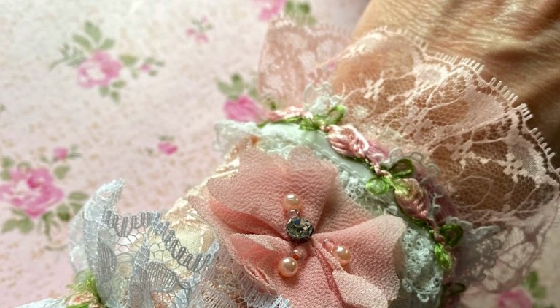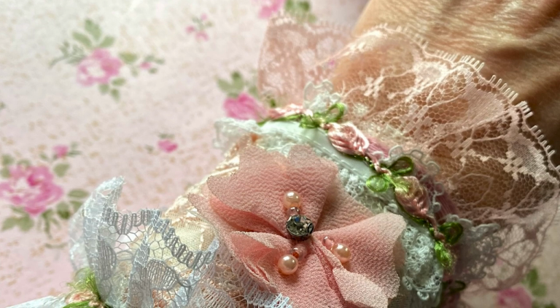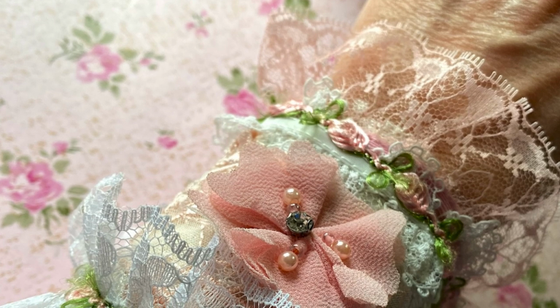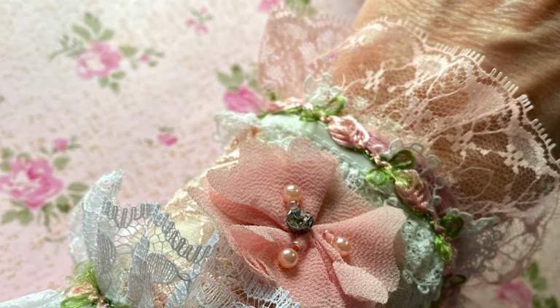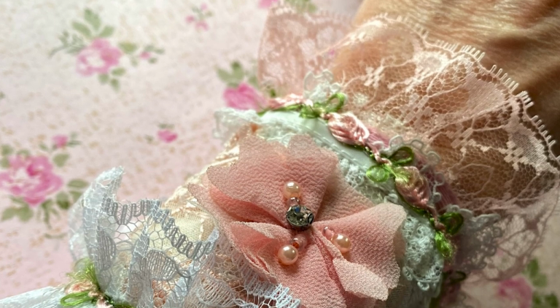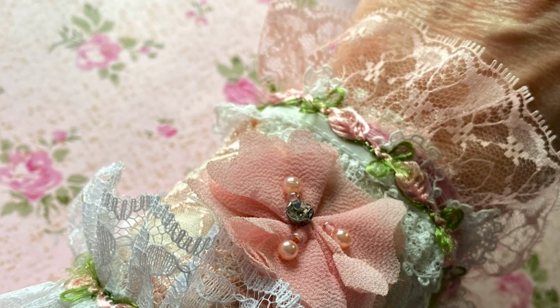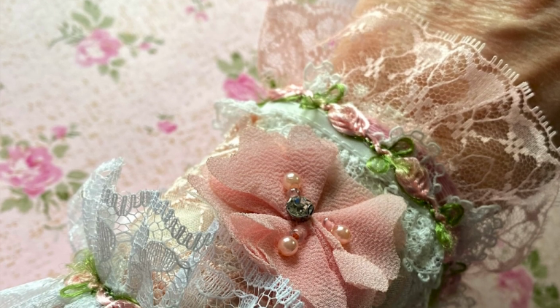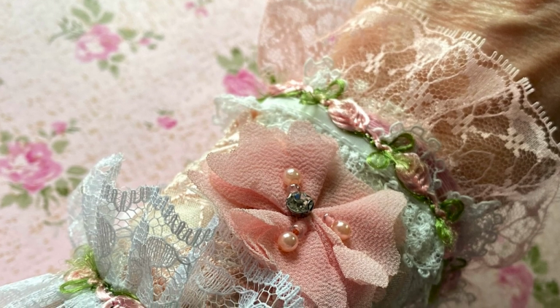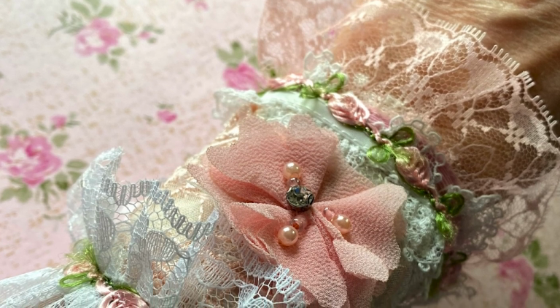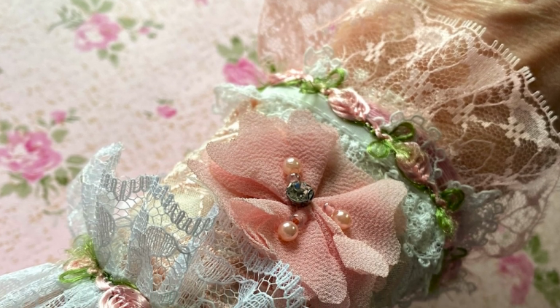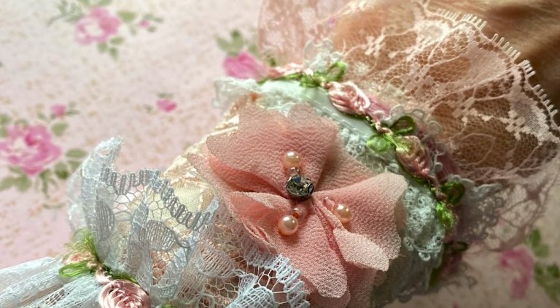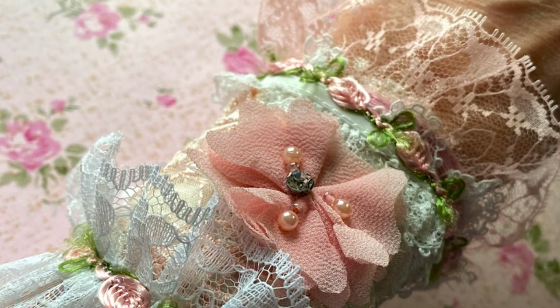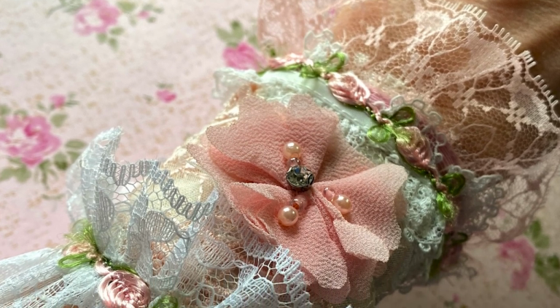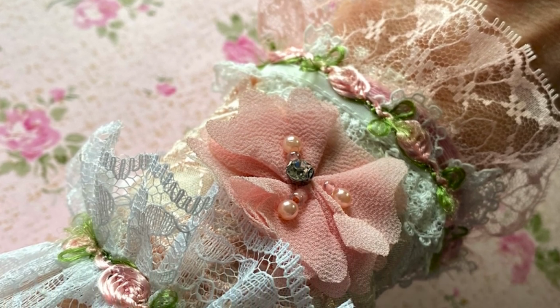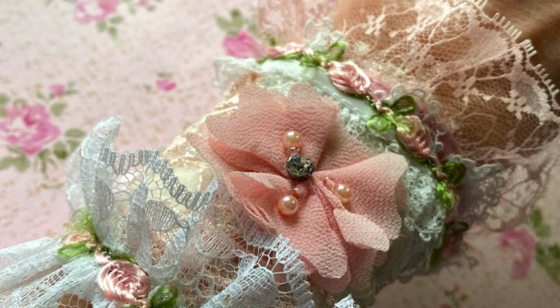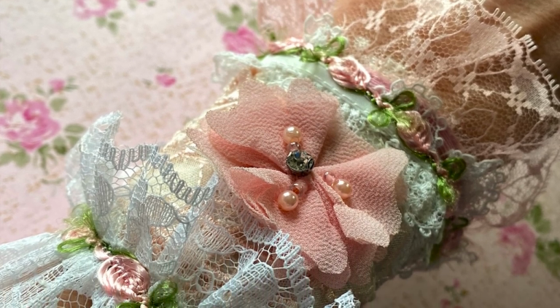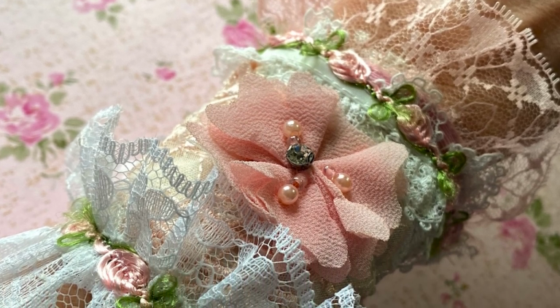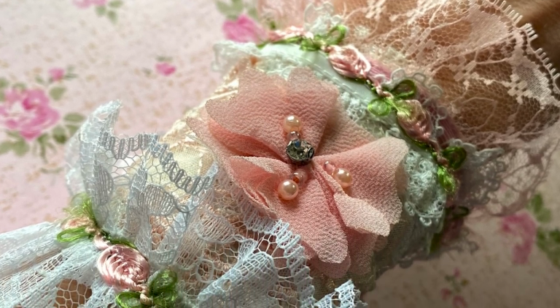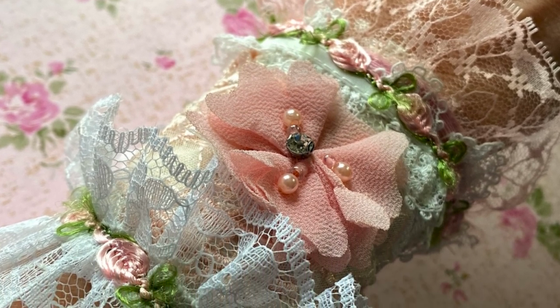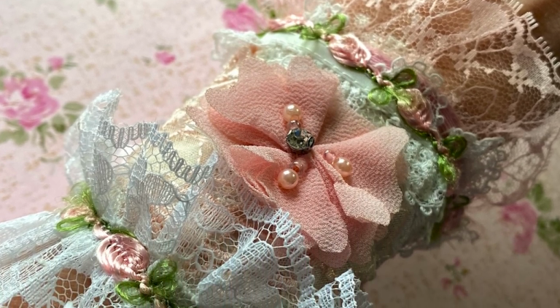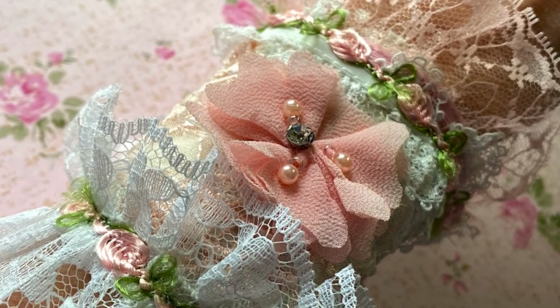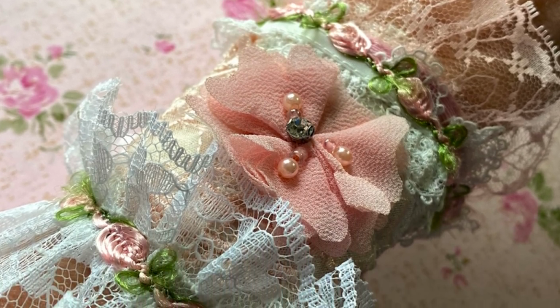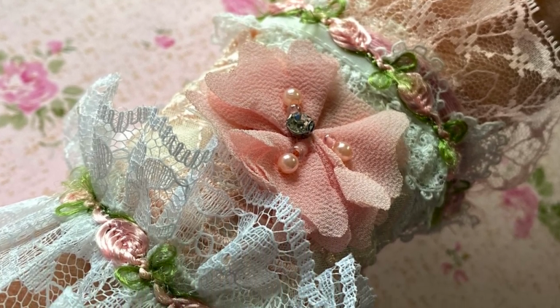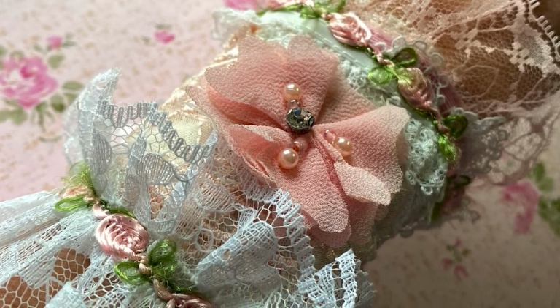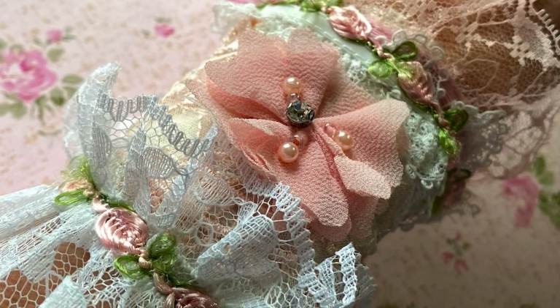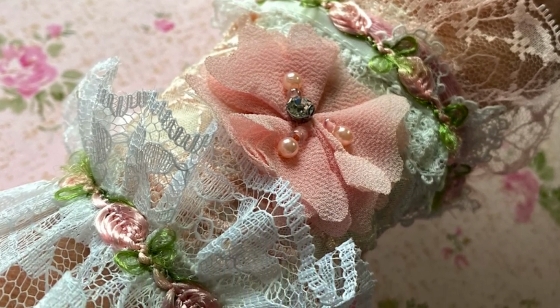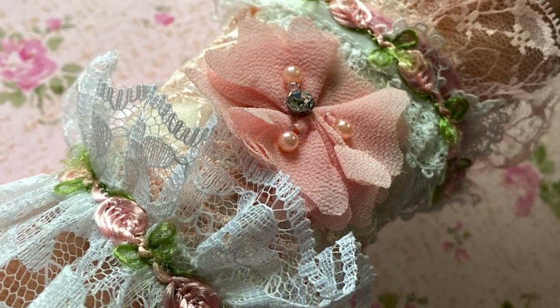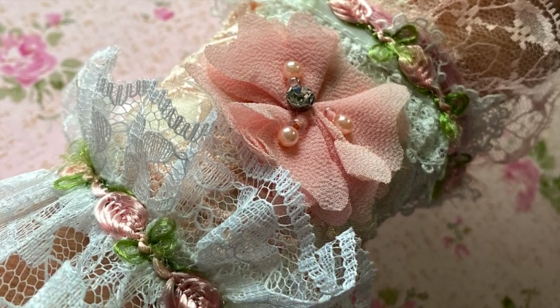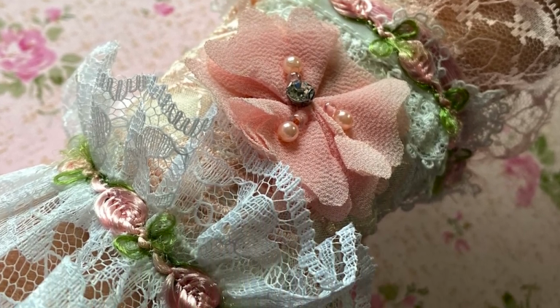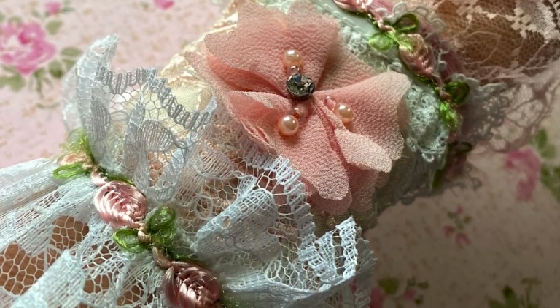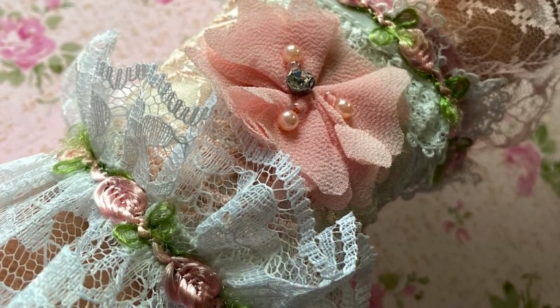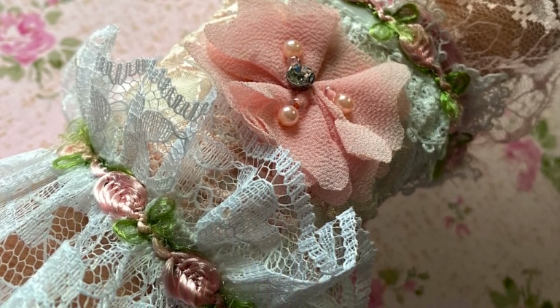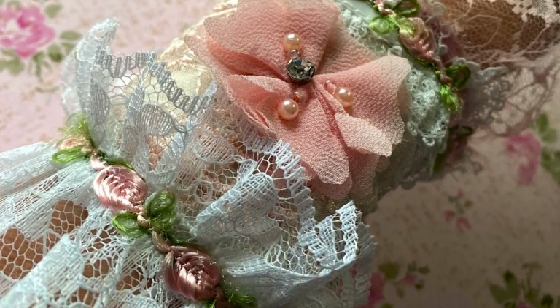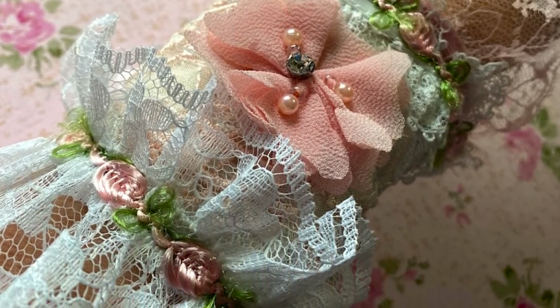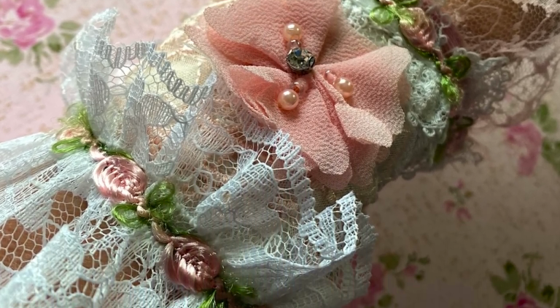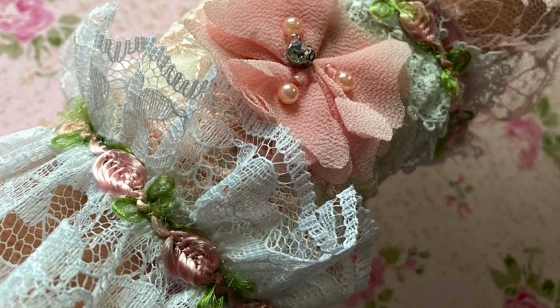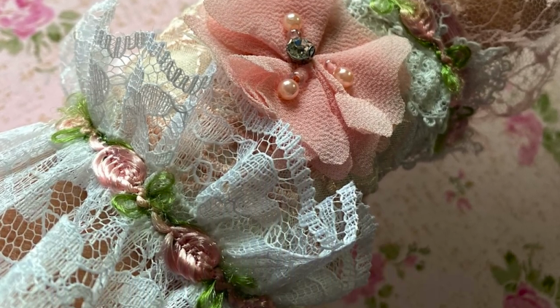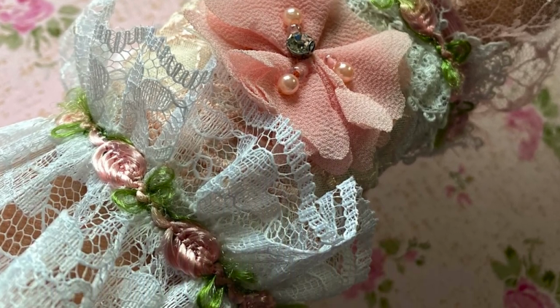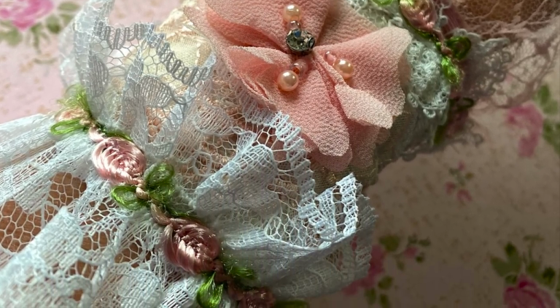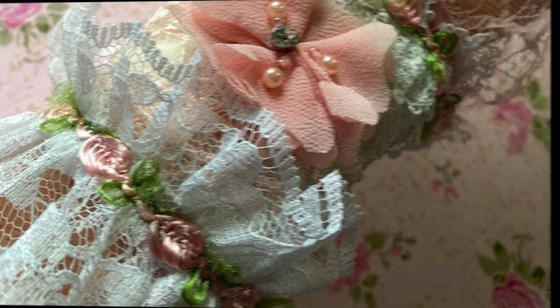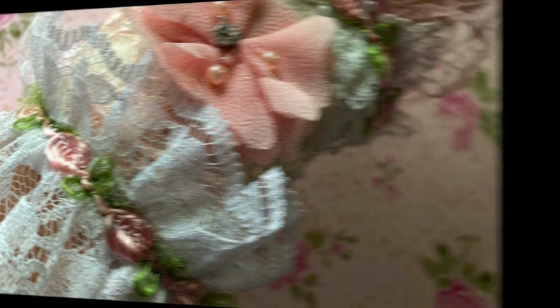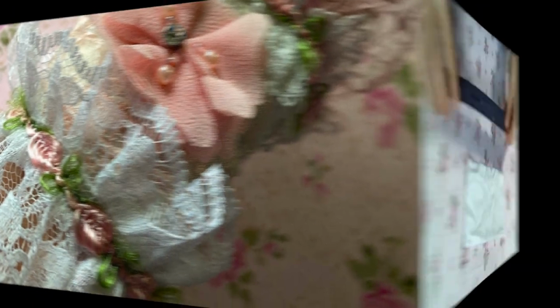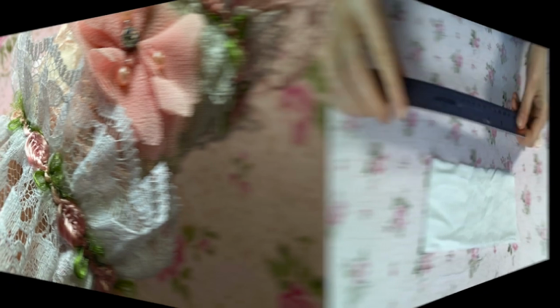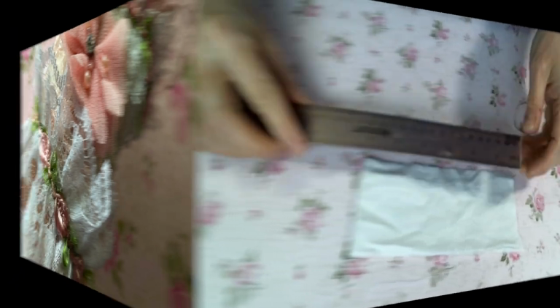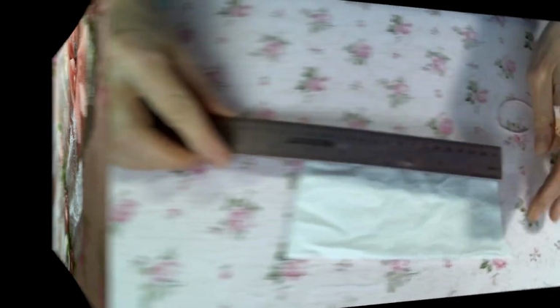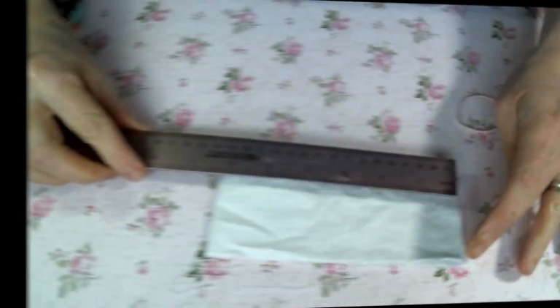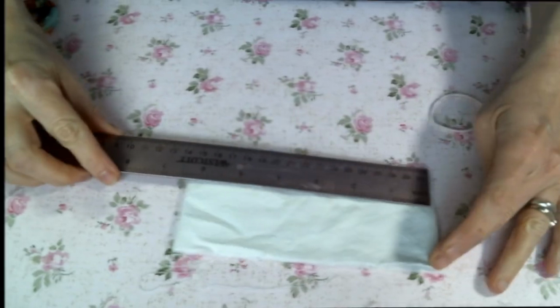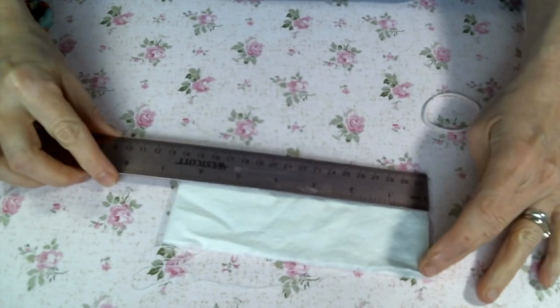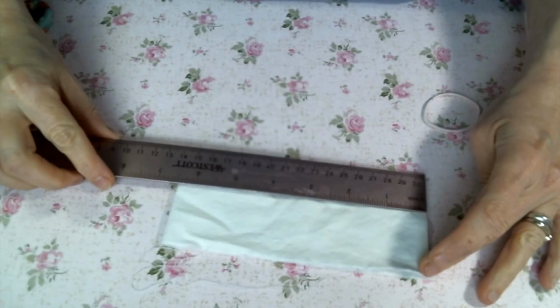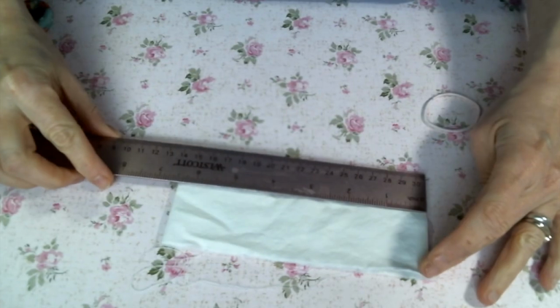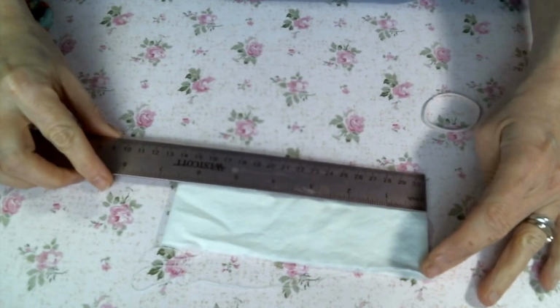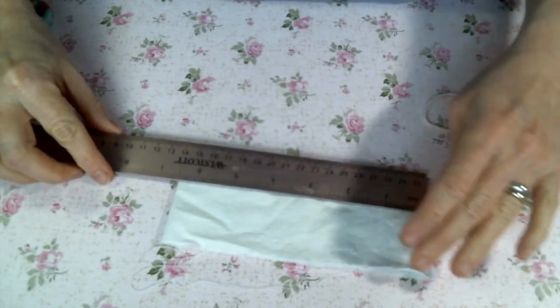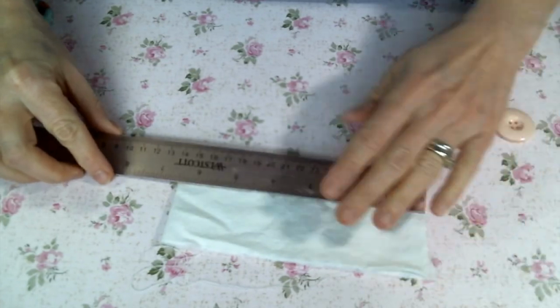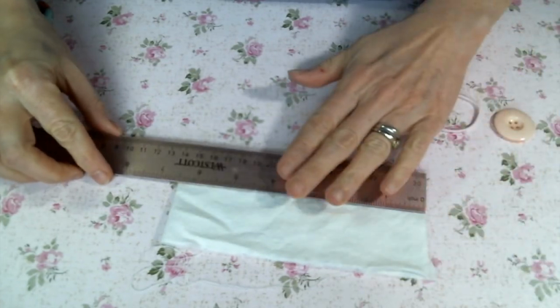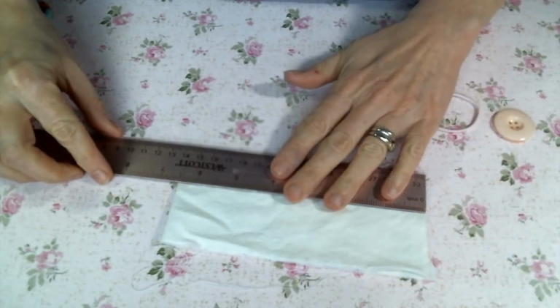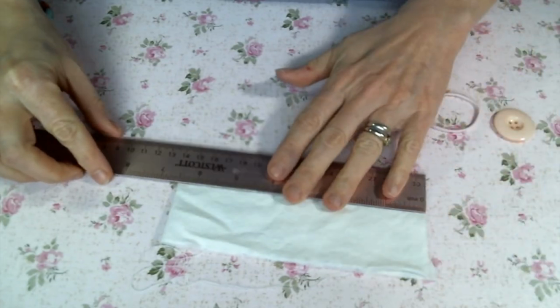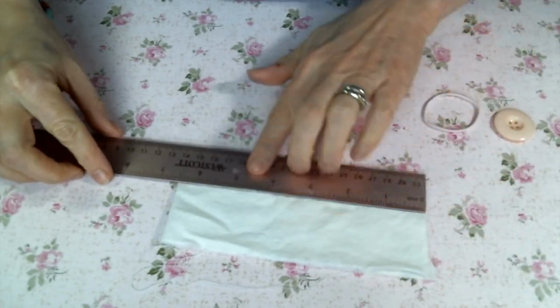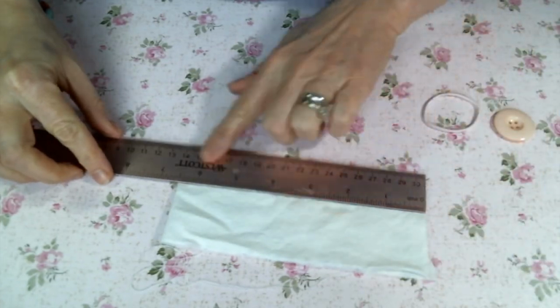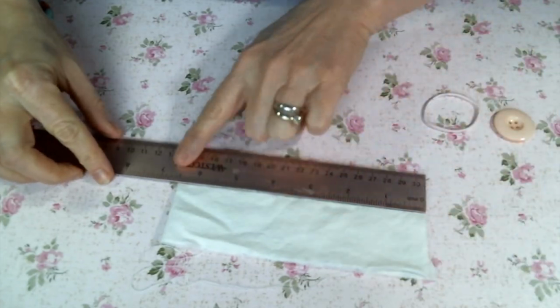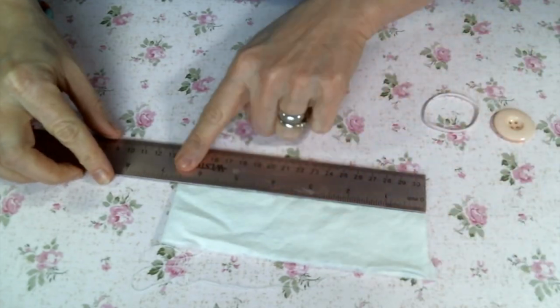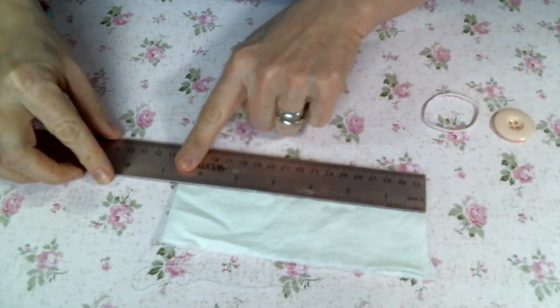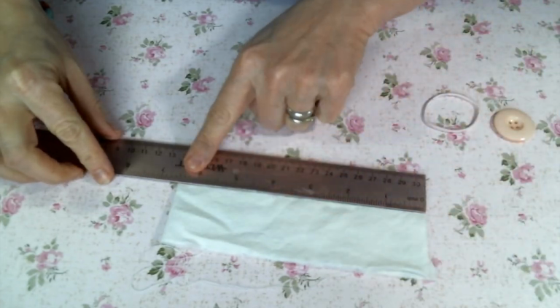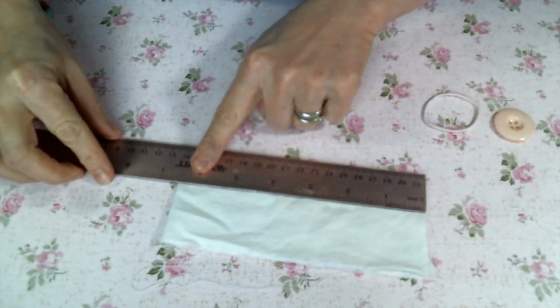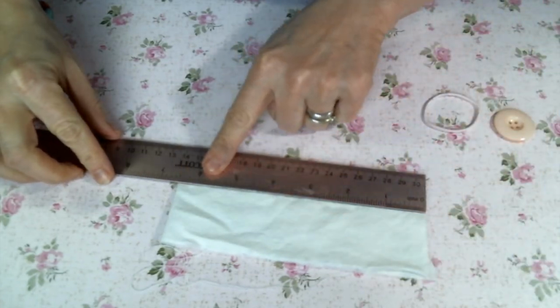Hi everyone, Amy Love here, and I'm coming on today to show you how quick and easy it is to put one of these shabby fabric cuffs together.